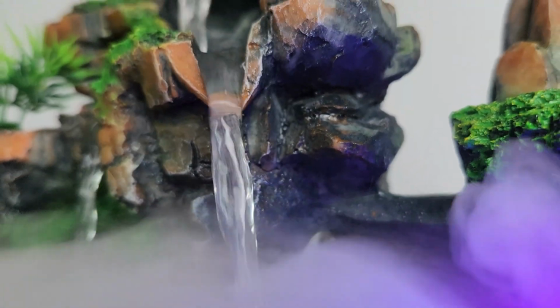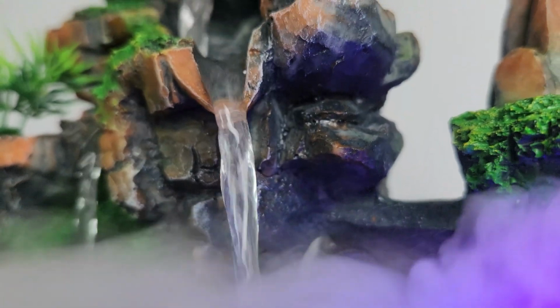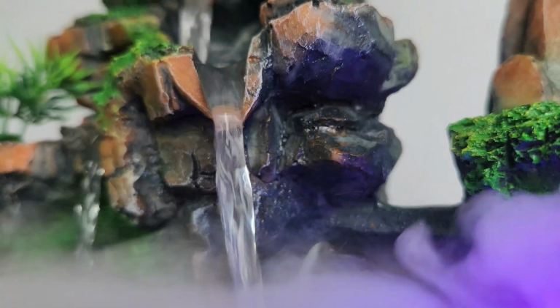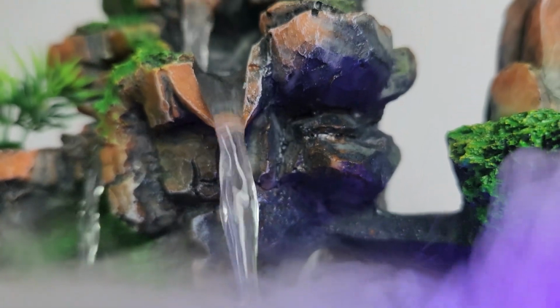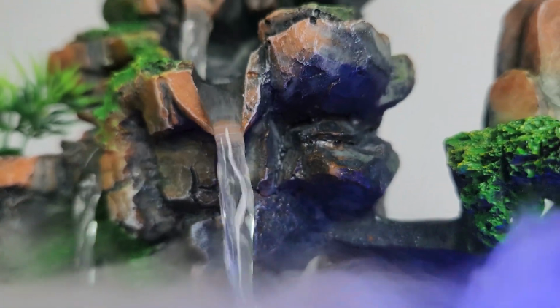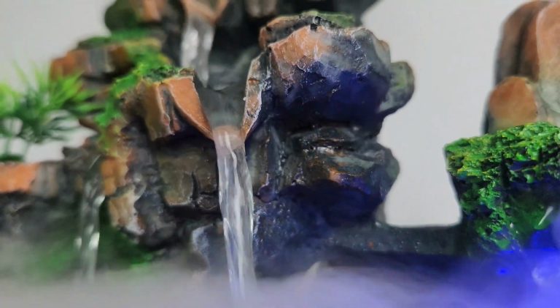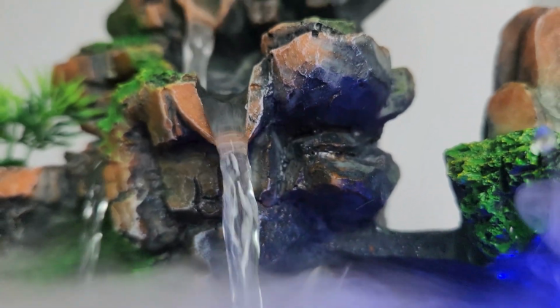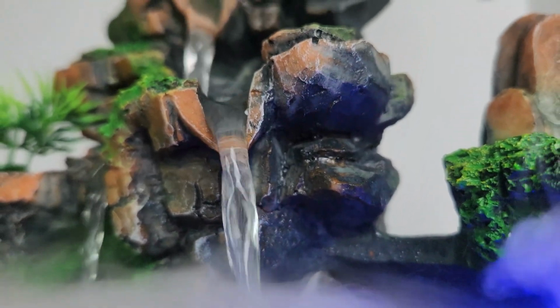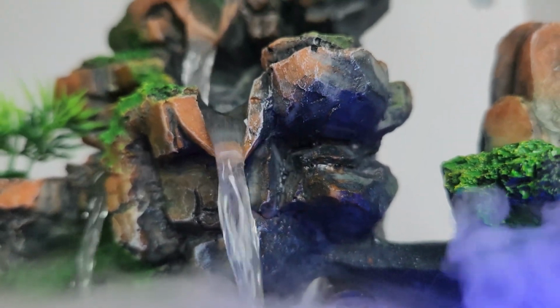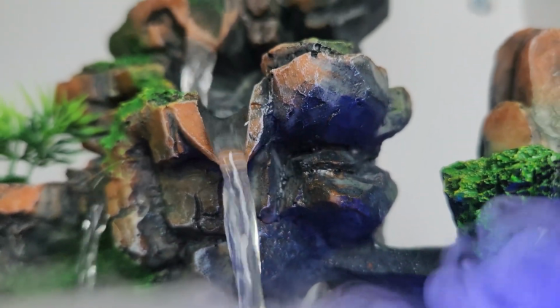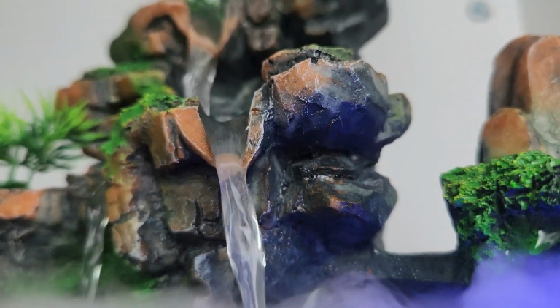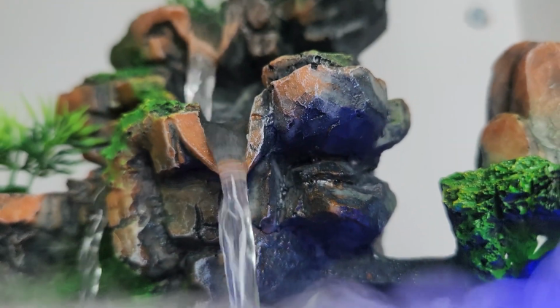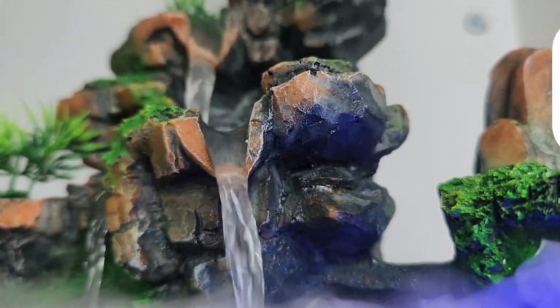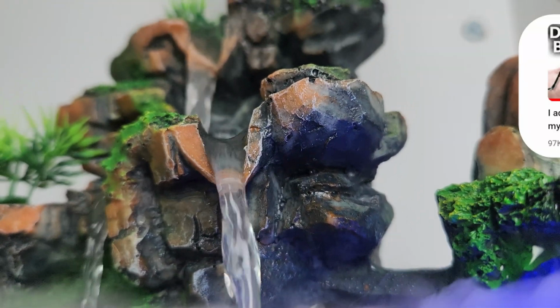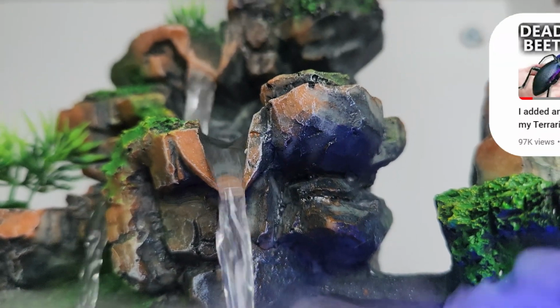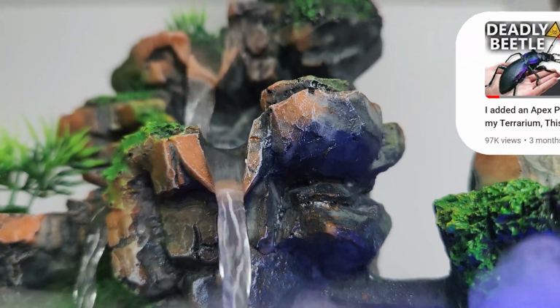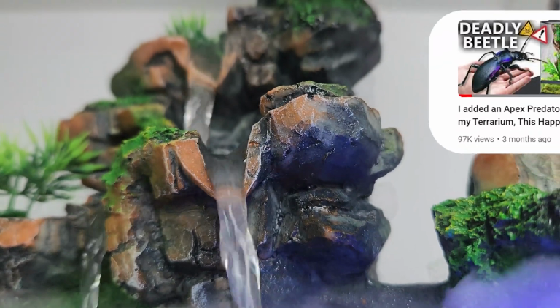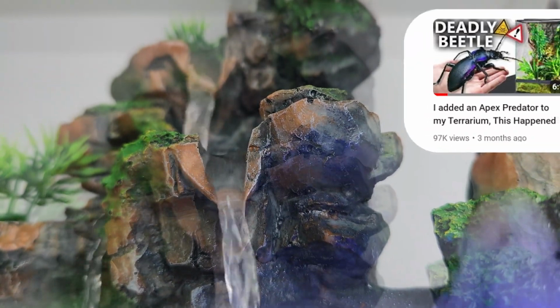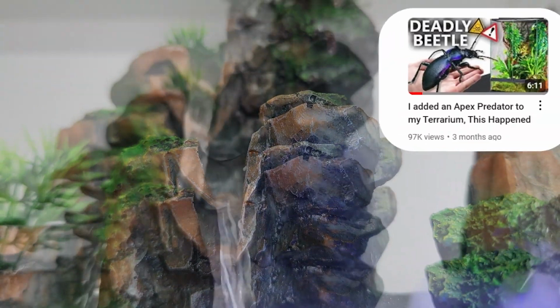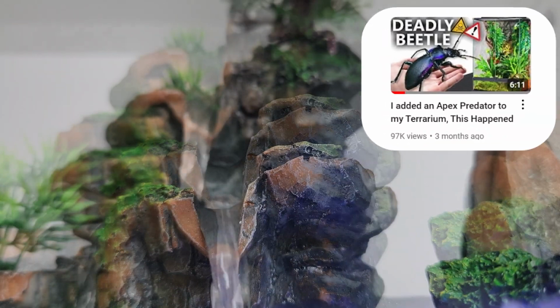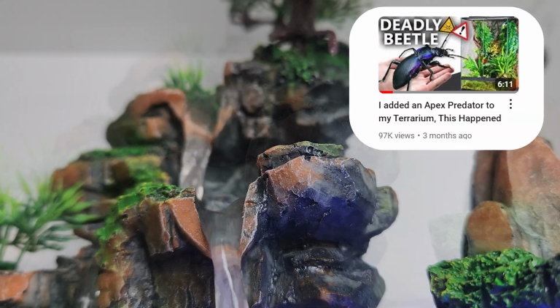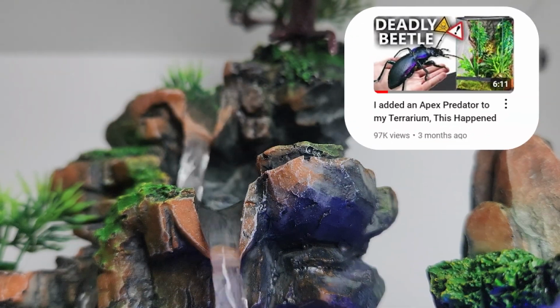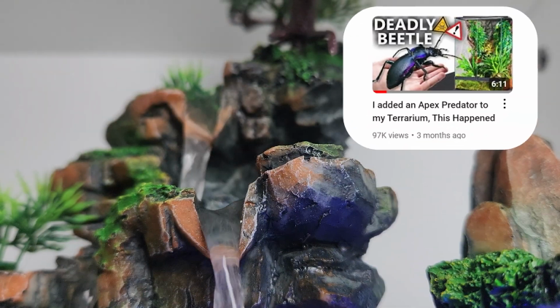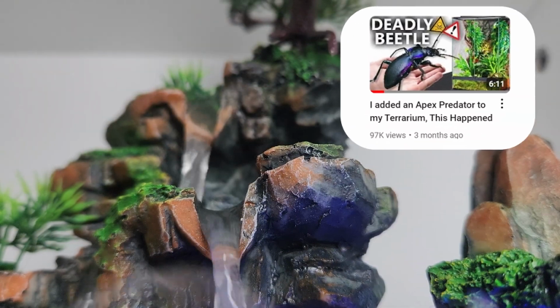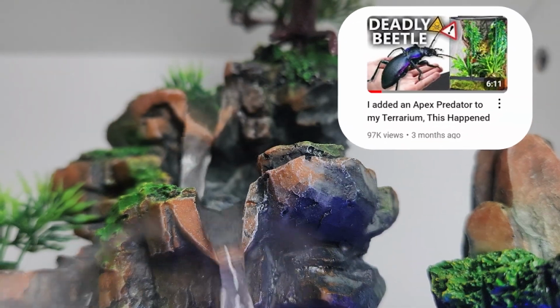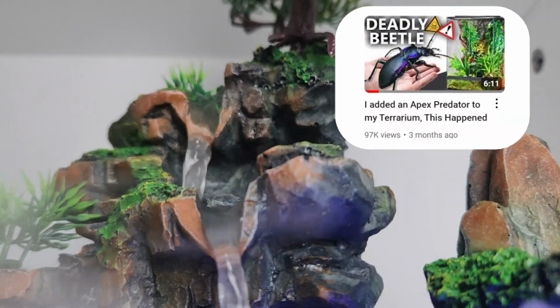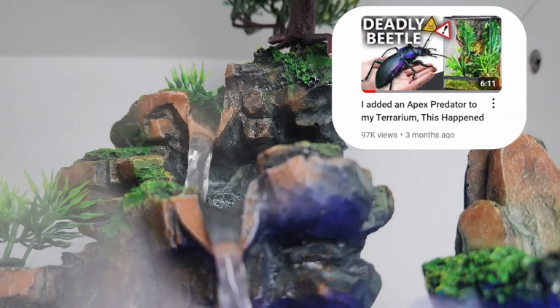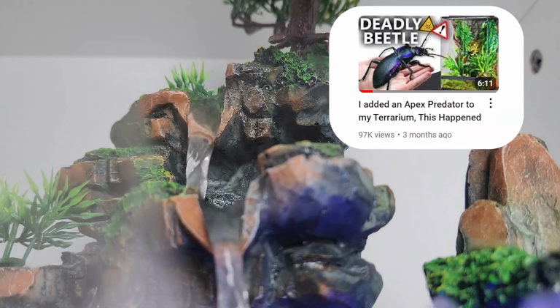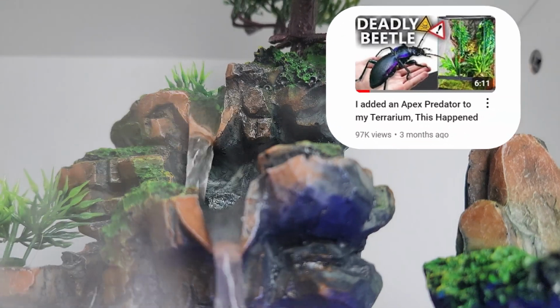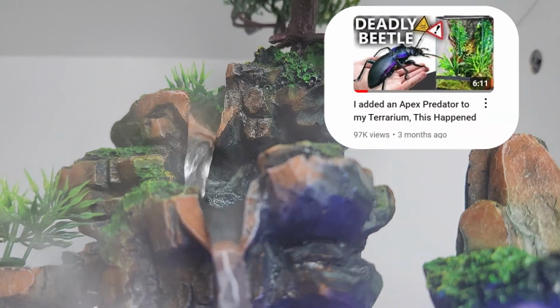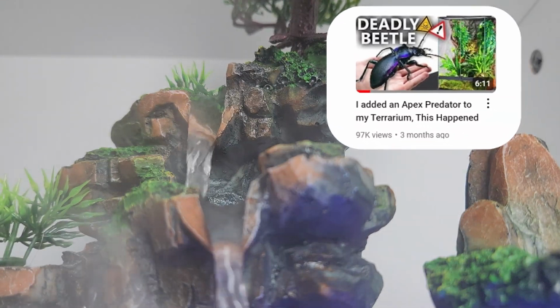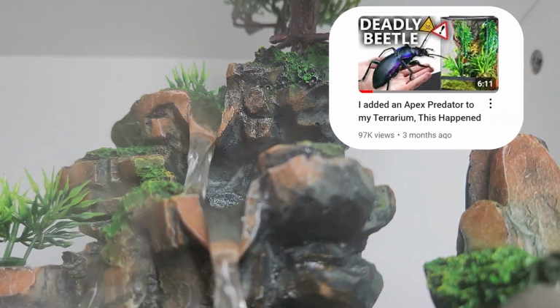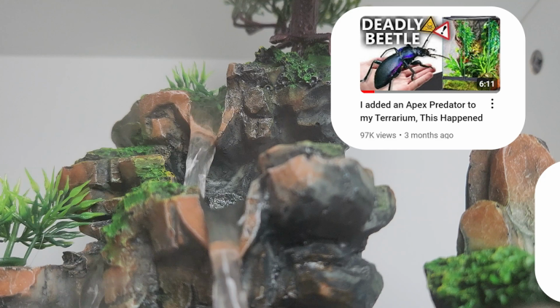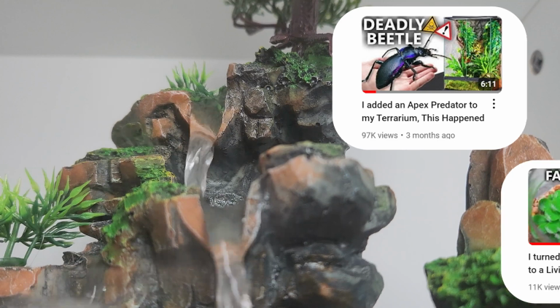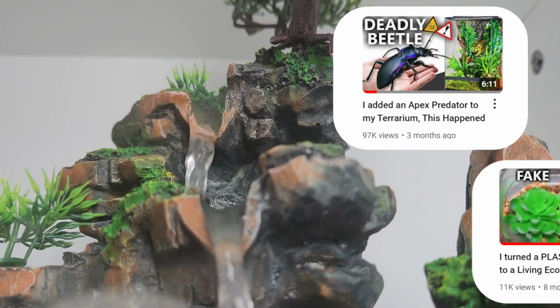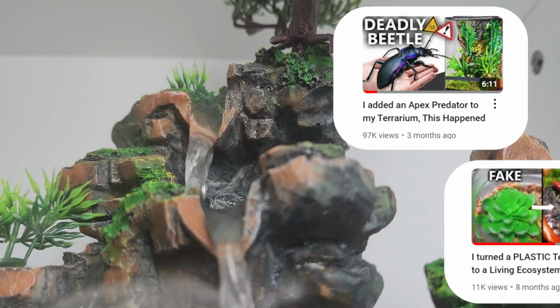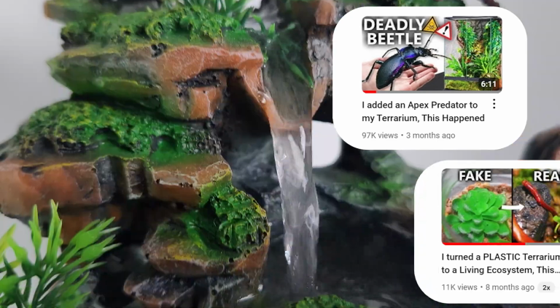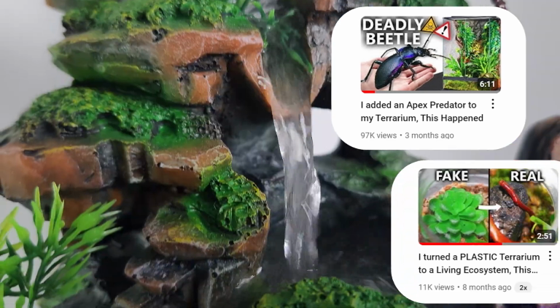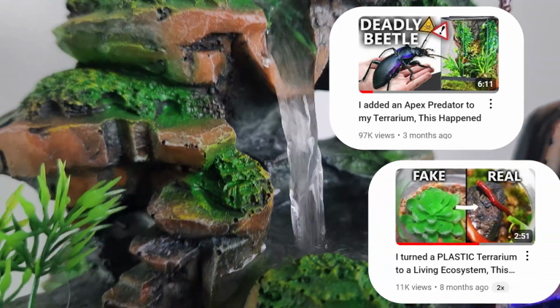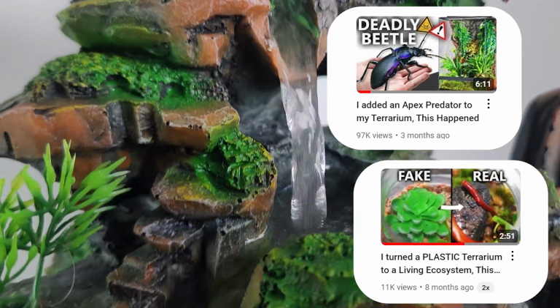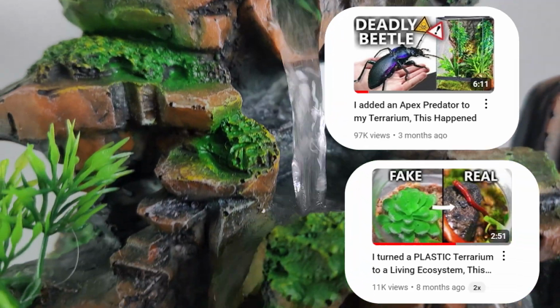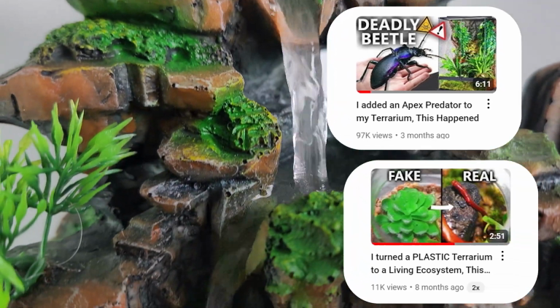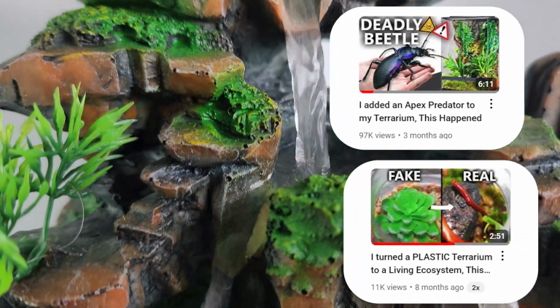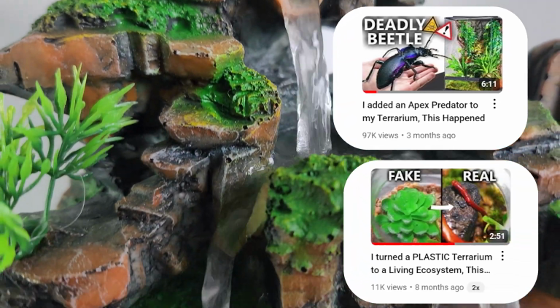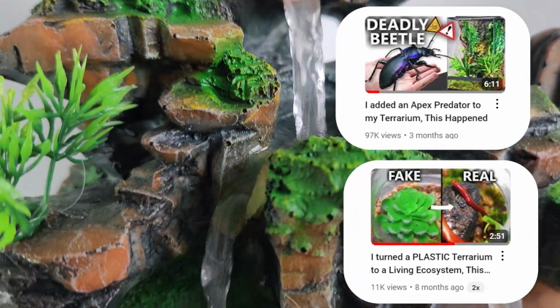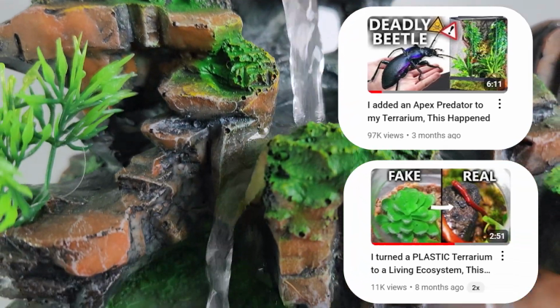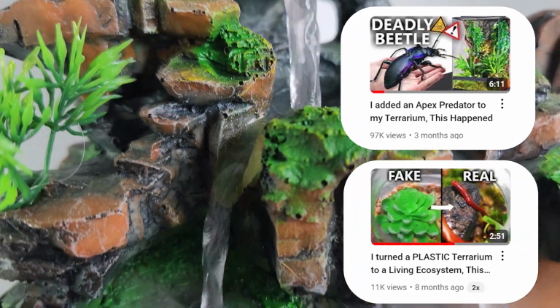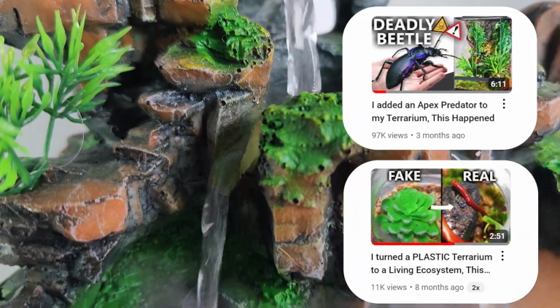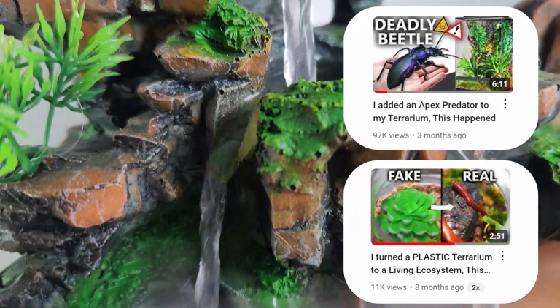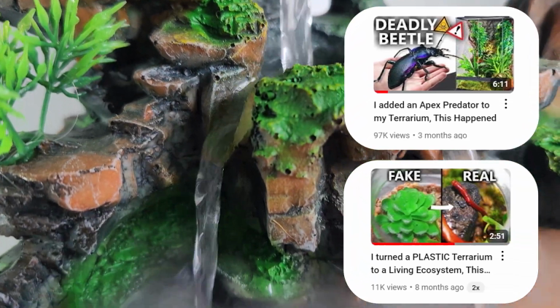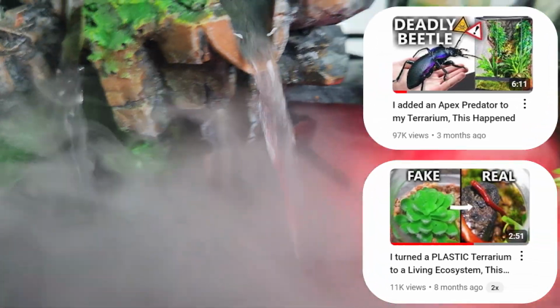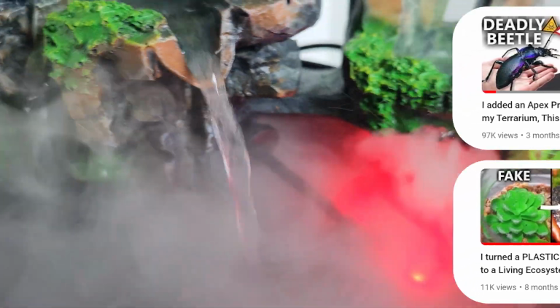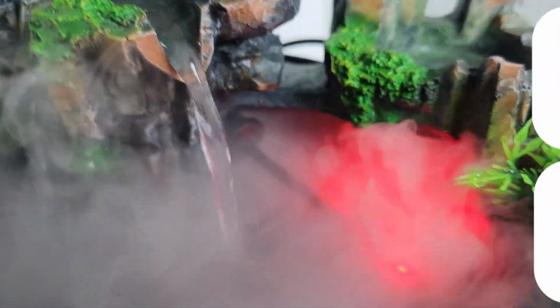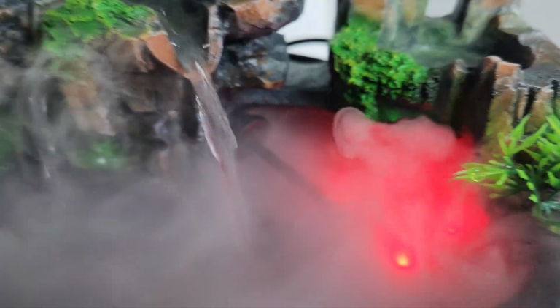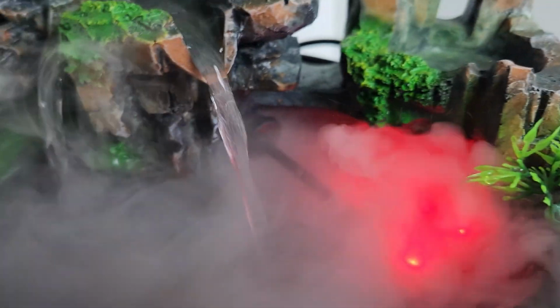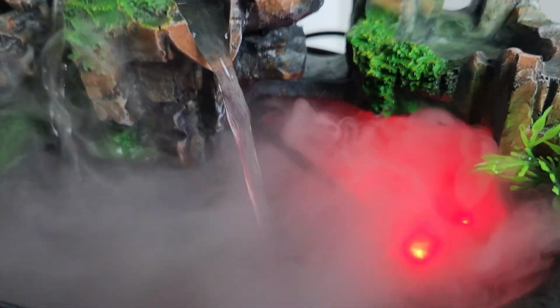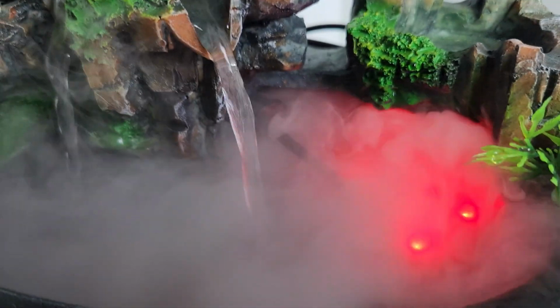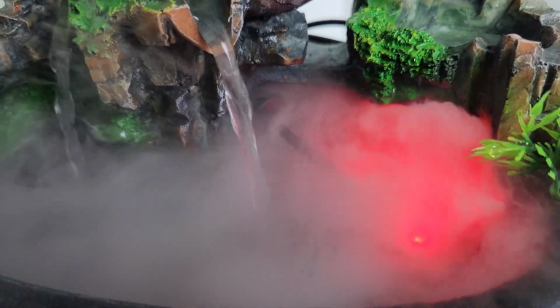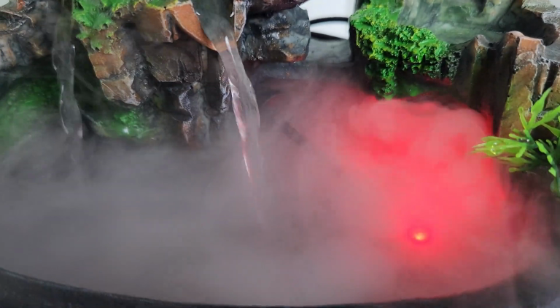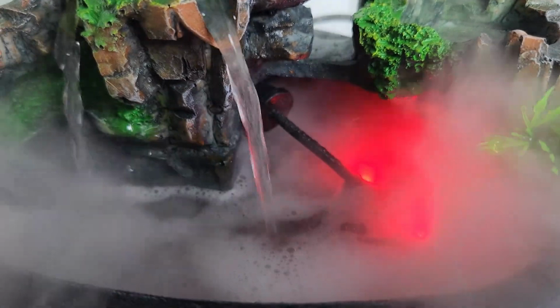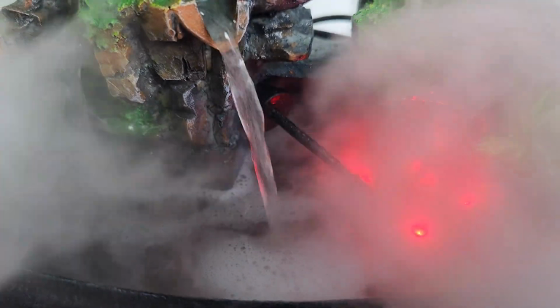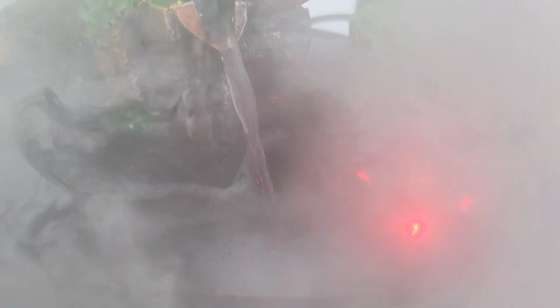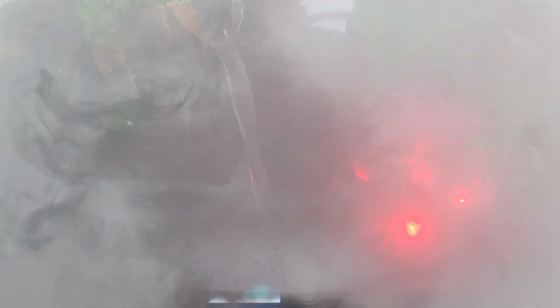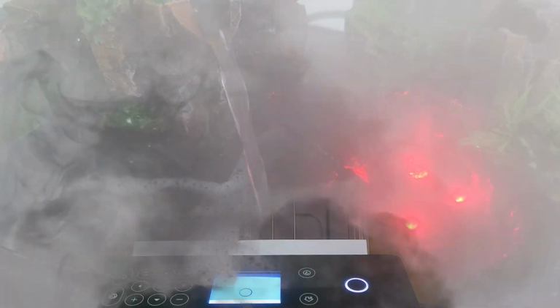Now, I have been known to make terrariums, and I've also been known to tear apart plastic terrariums. So let's make a terrarium, shall we?